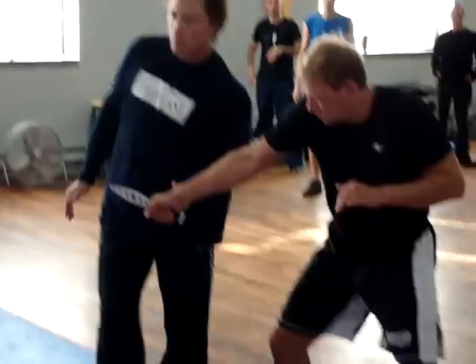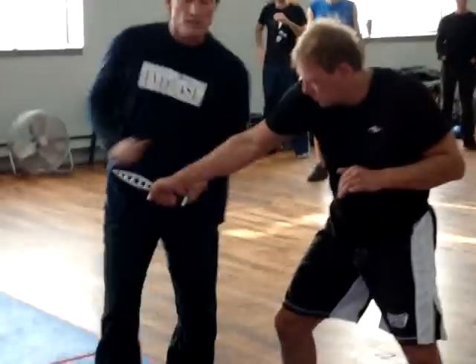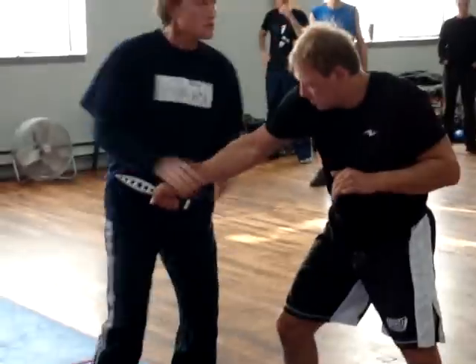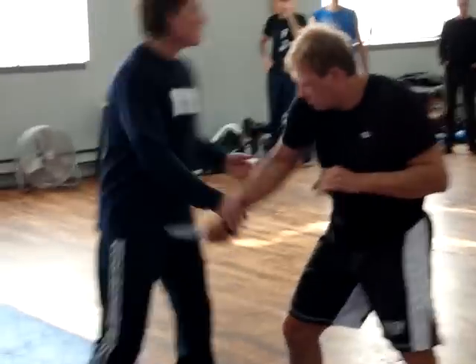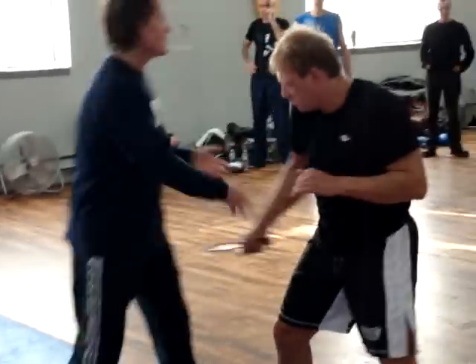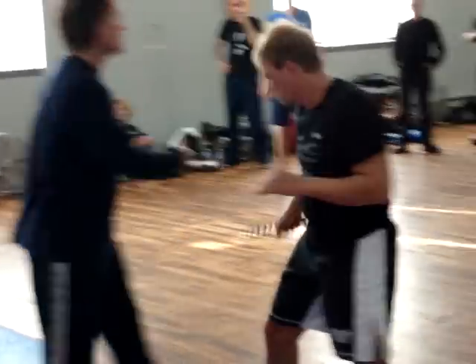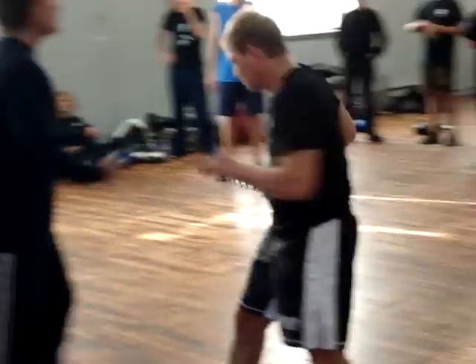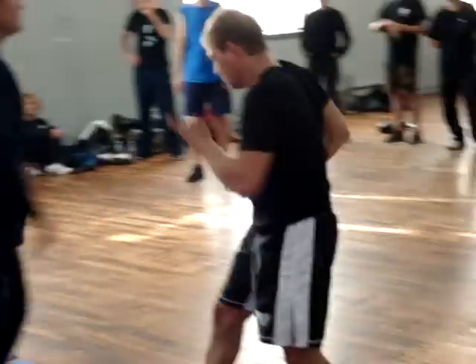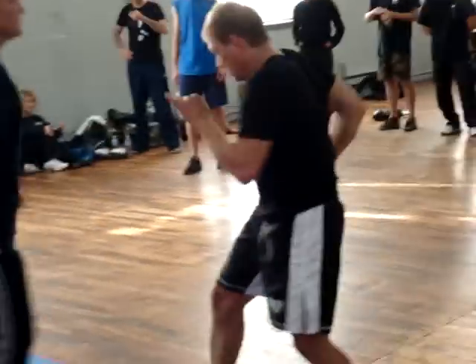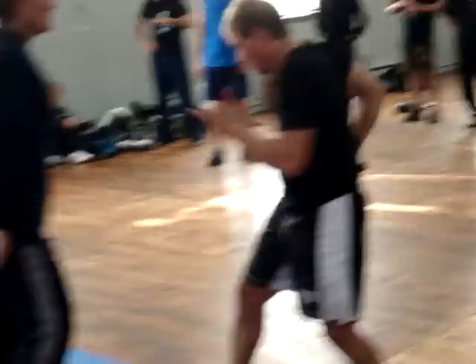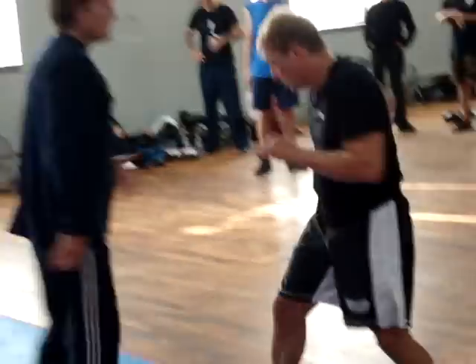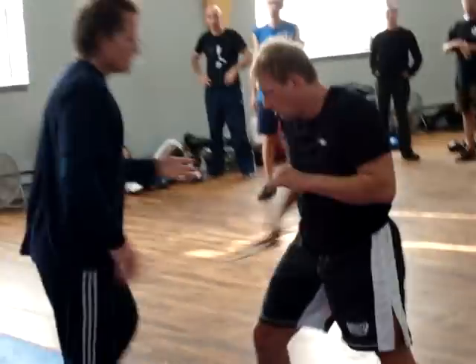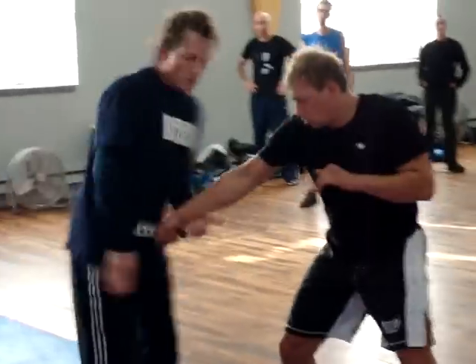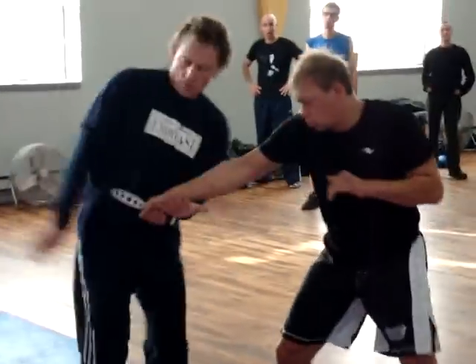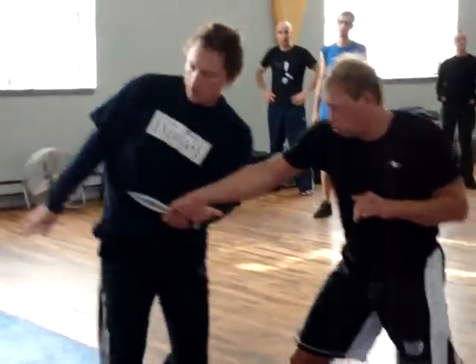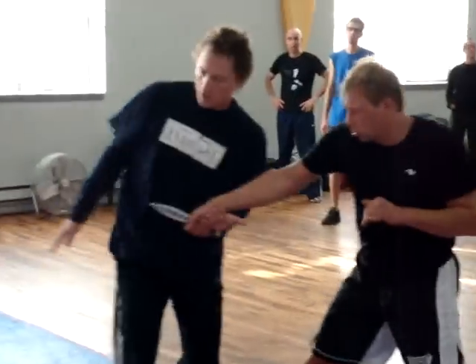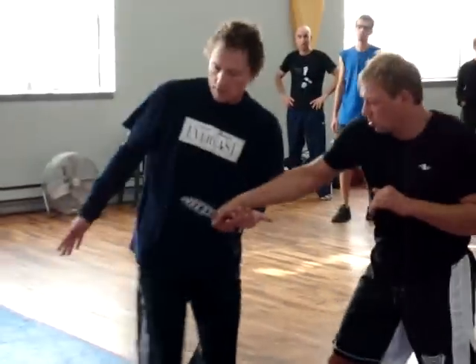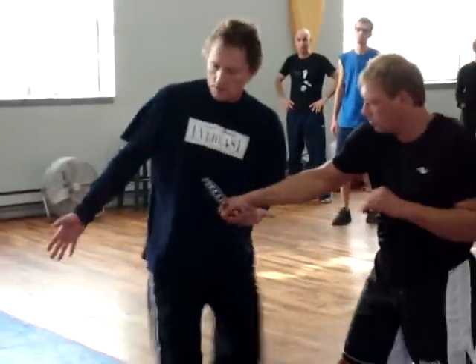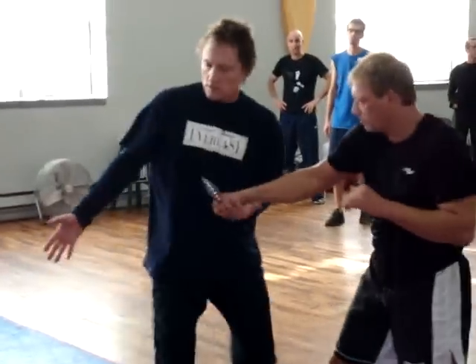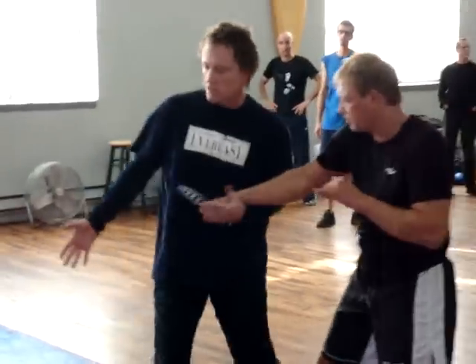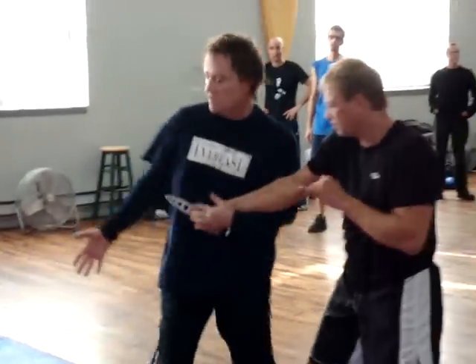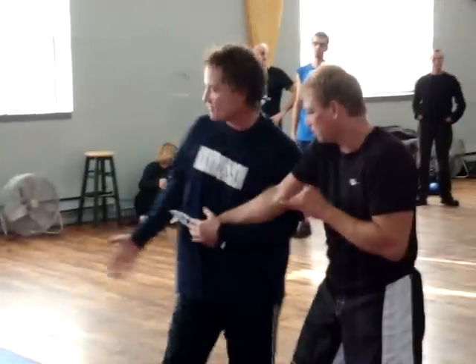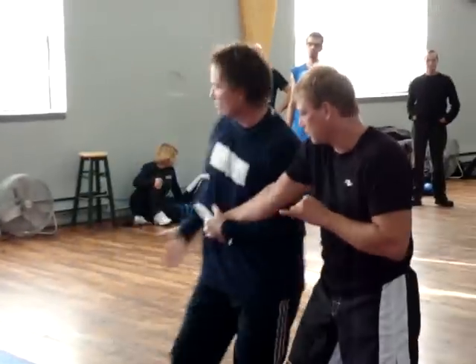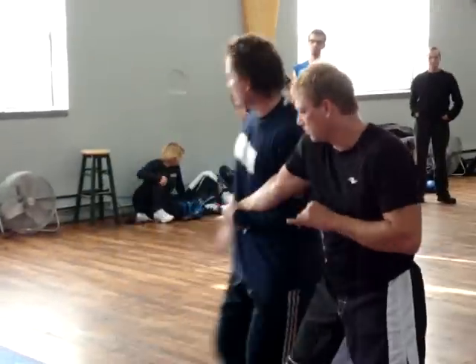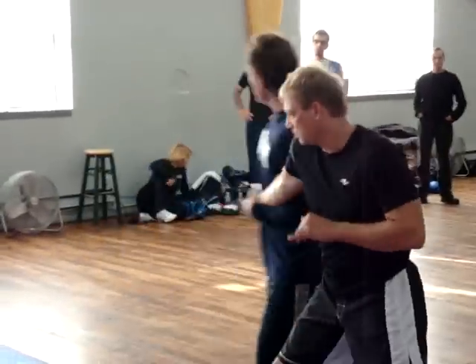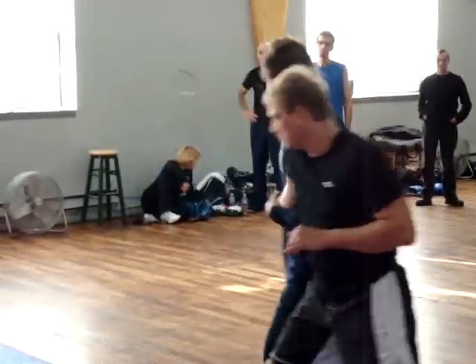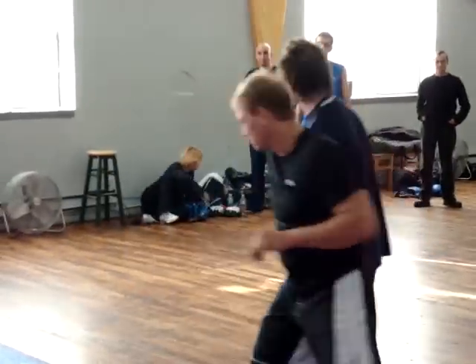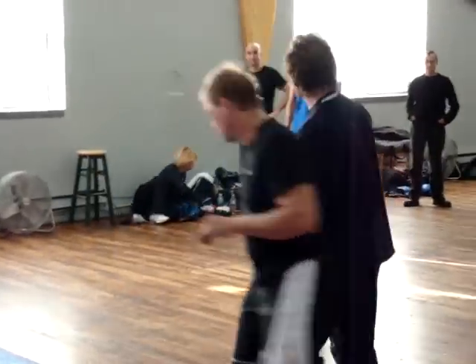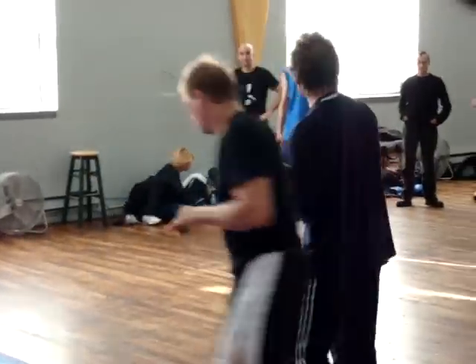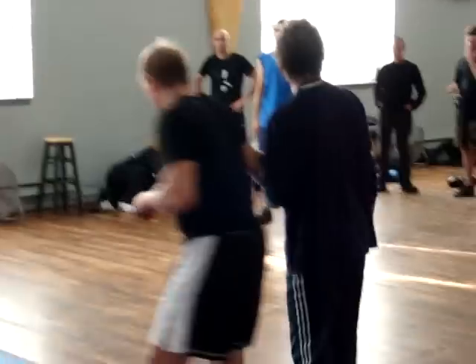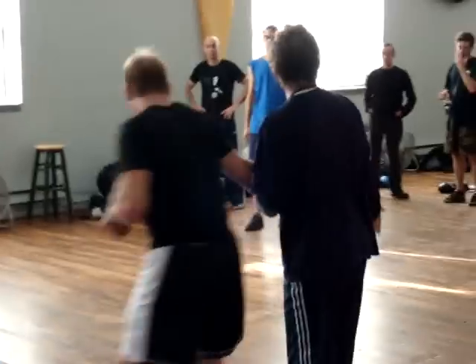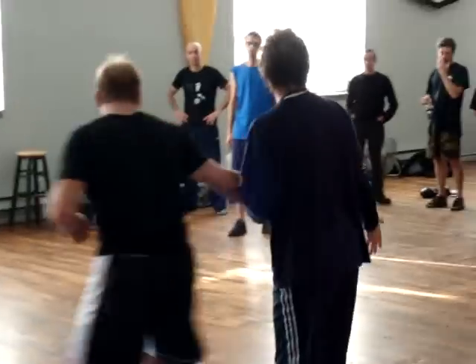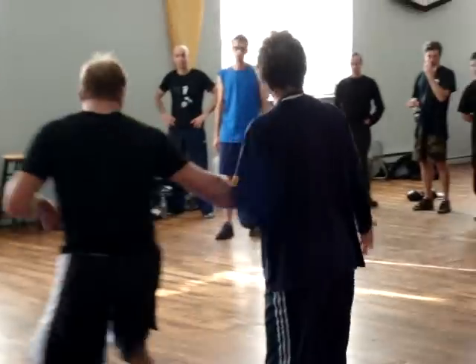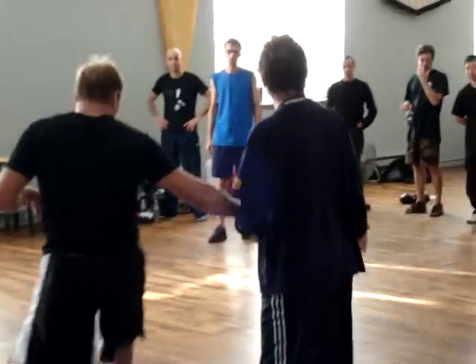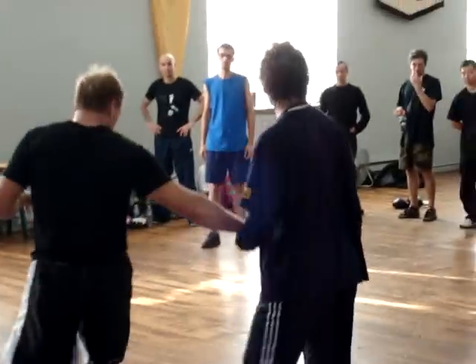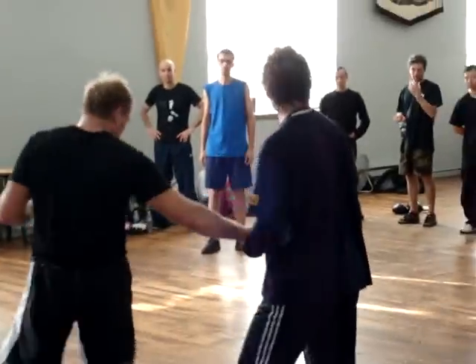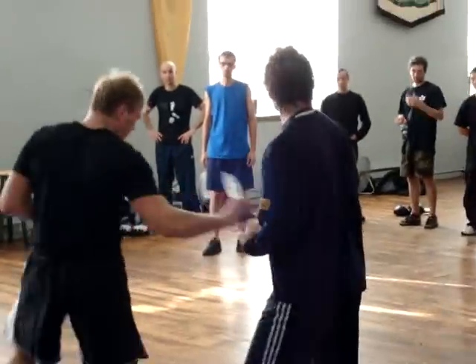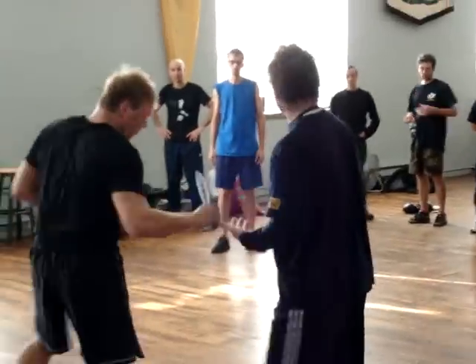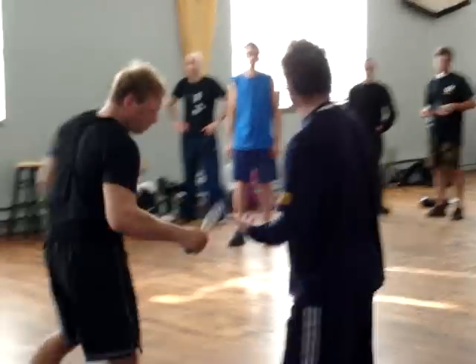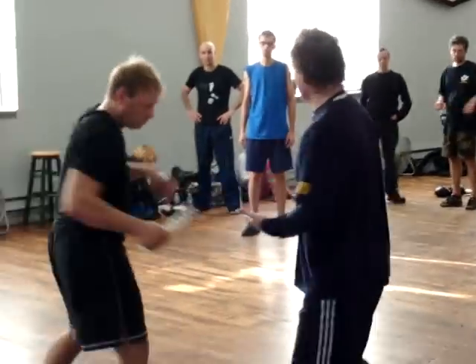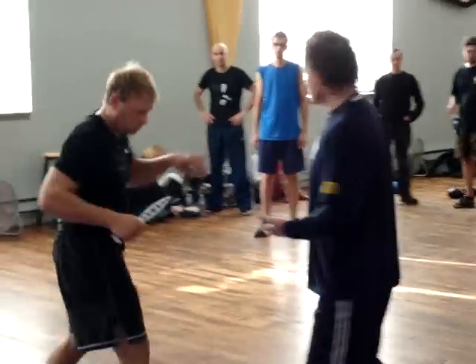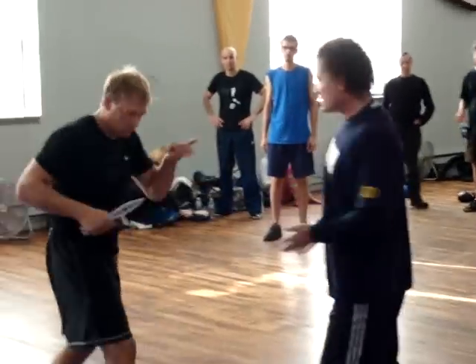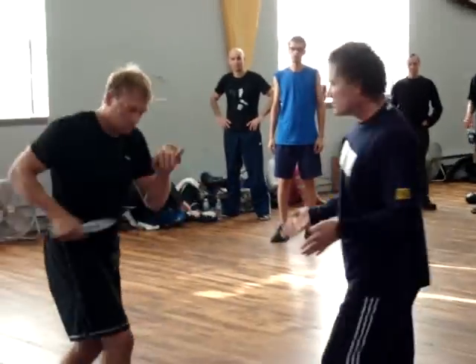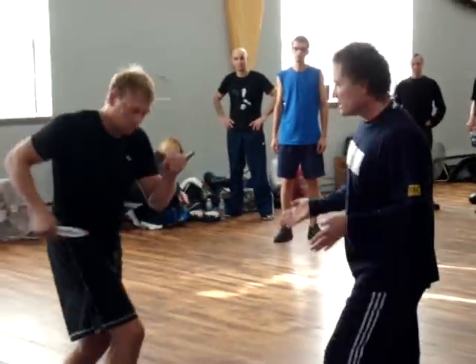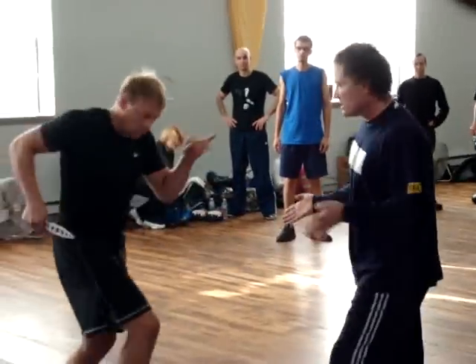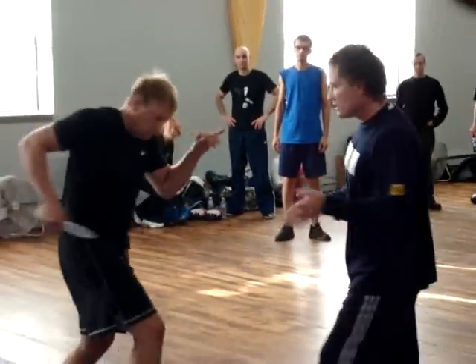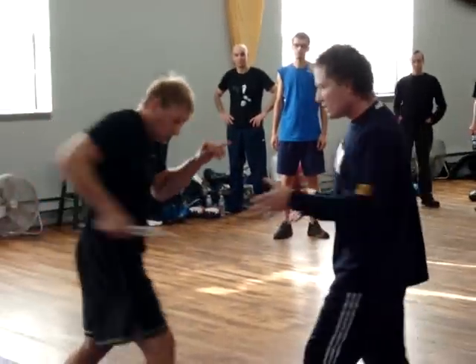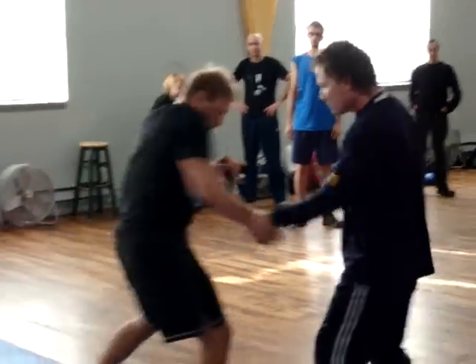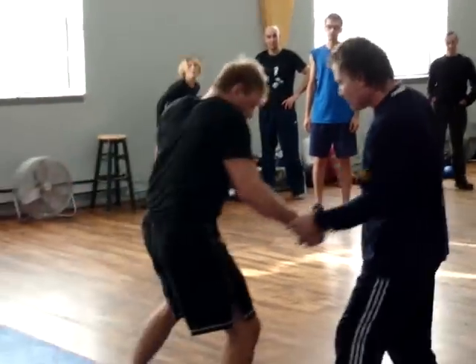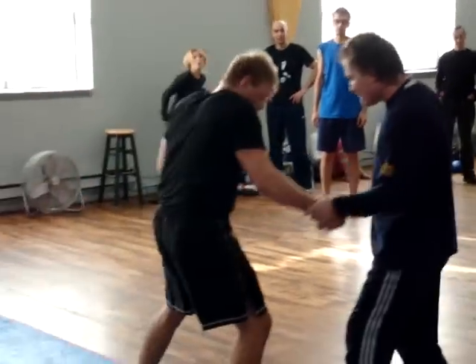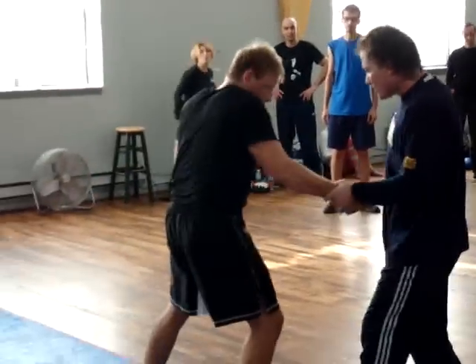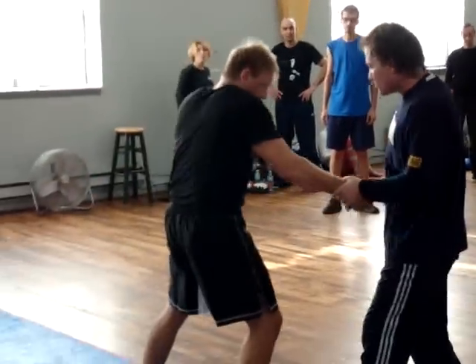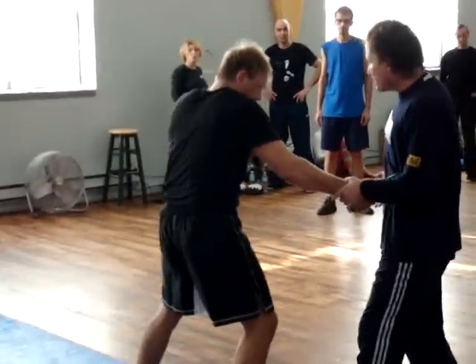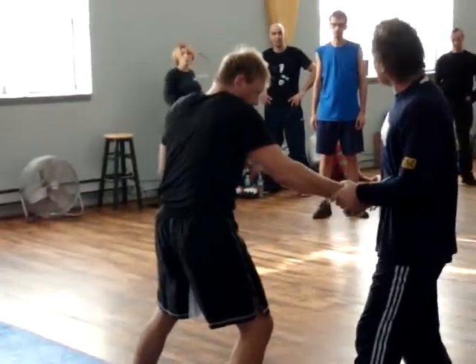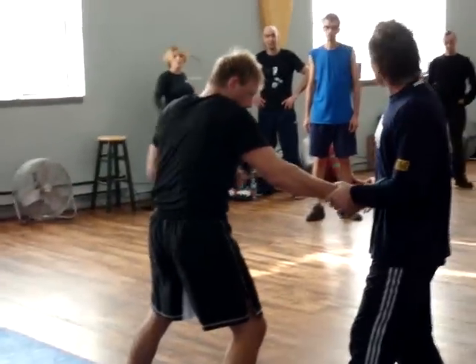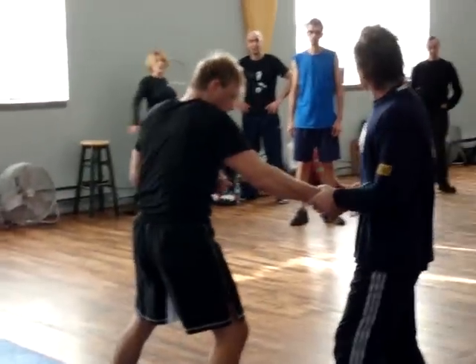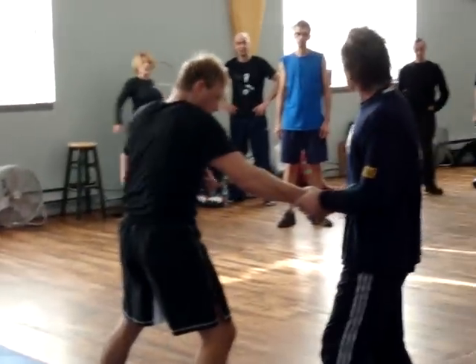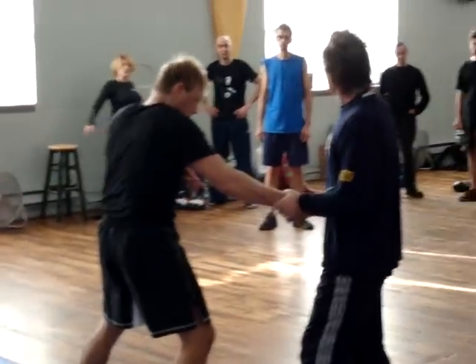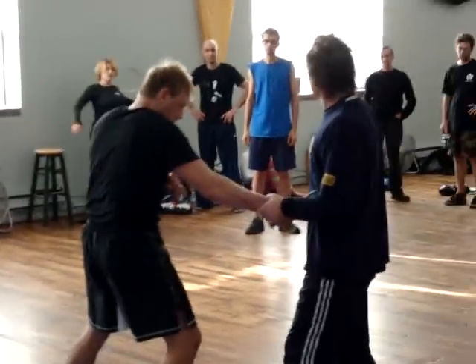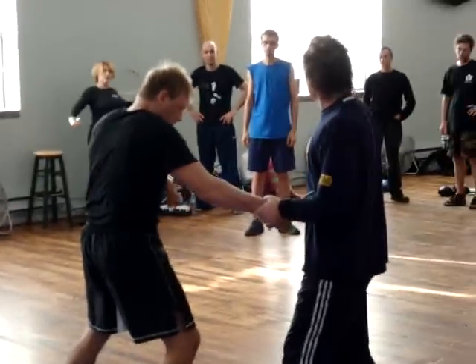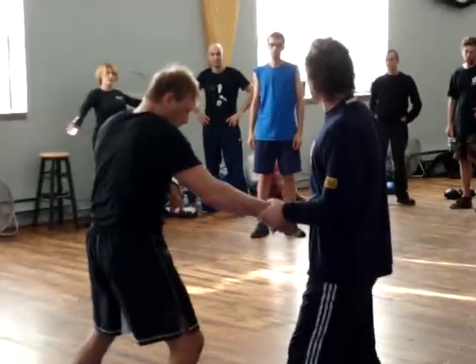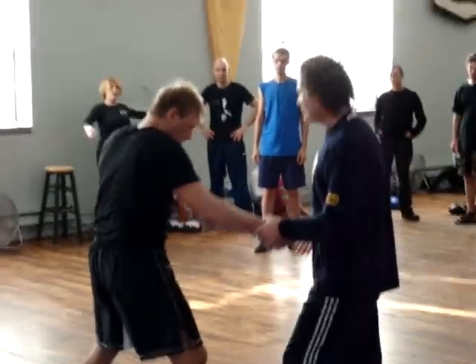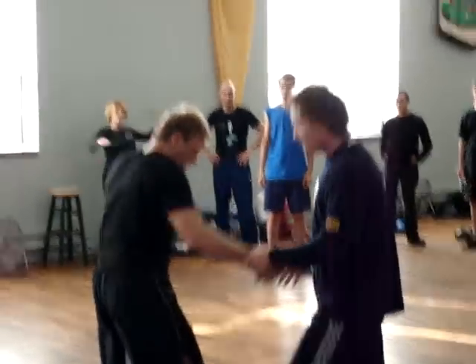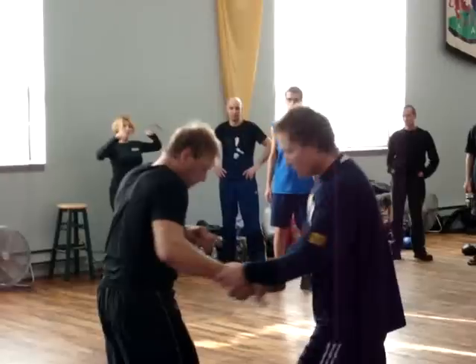Boom. That's all I got to do. Boom. Just enough. He's coming in here, and if I don't pivot, I'm done.